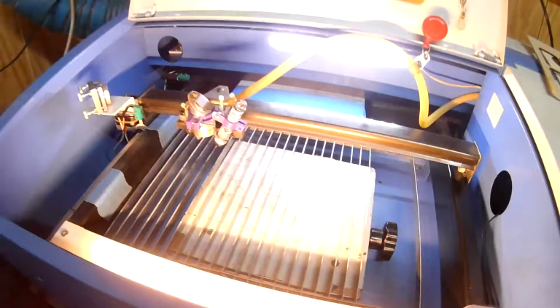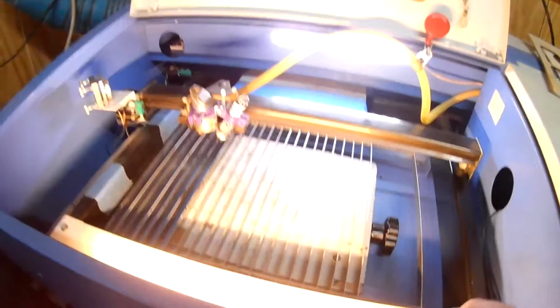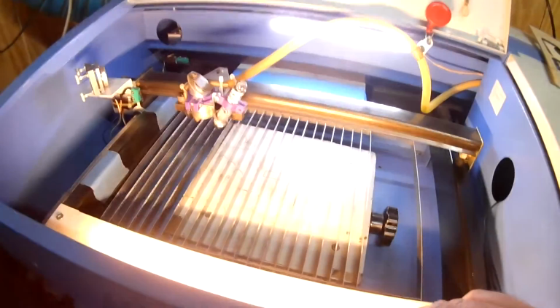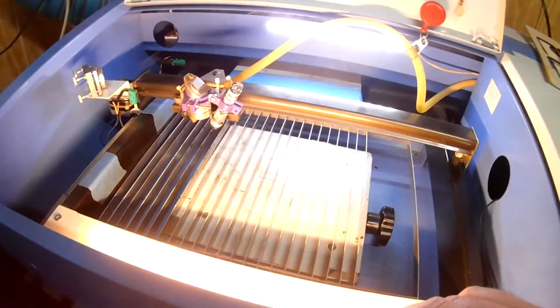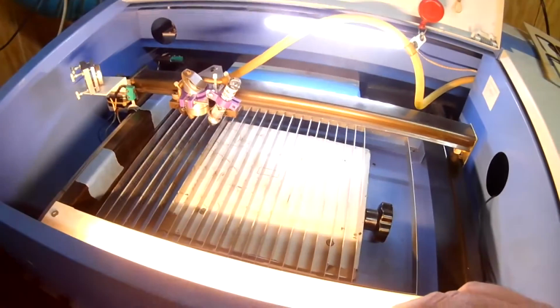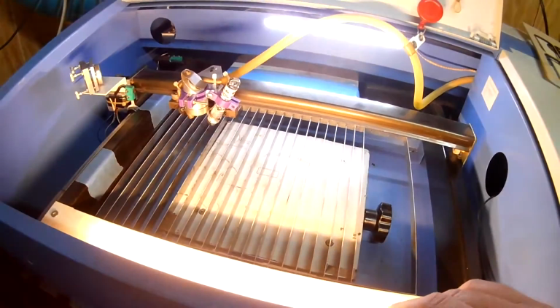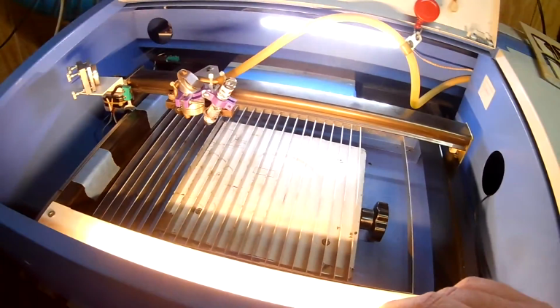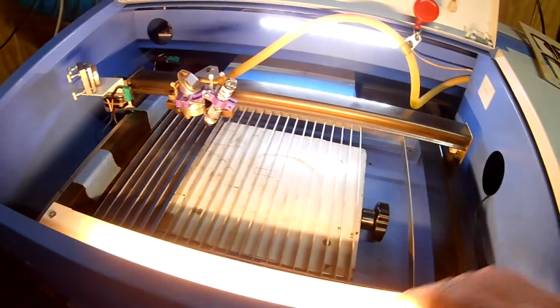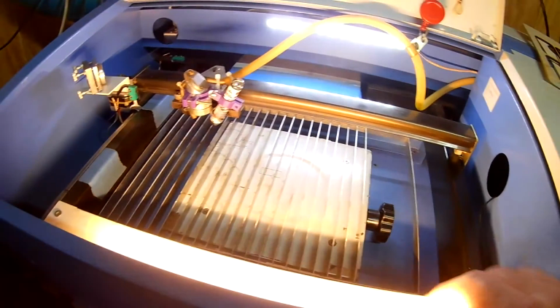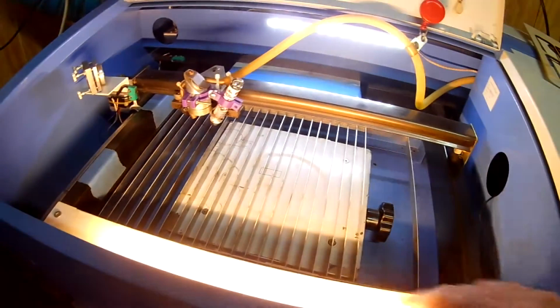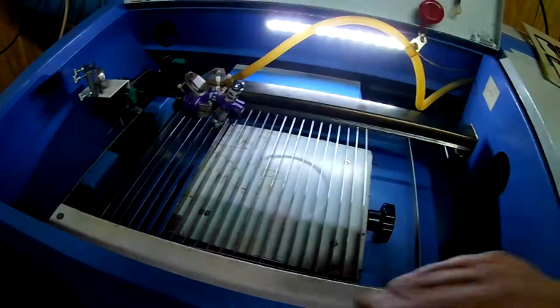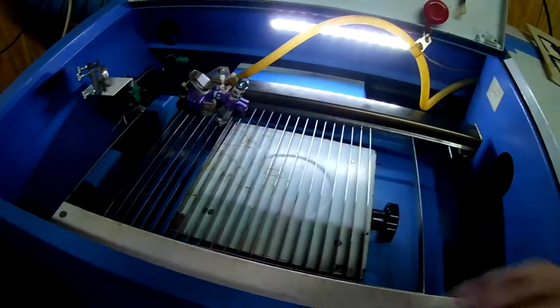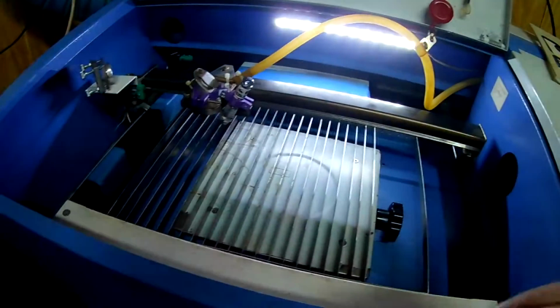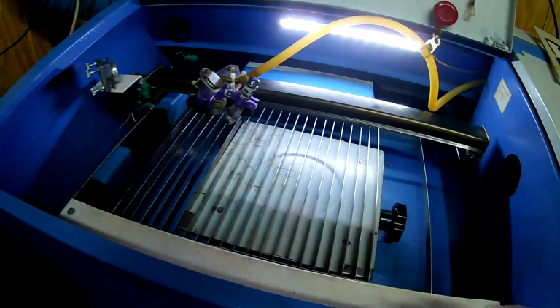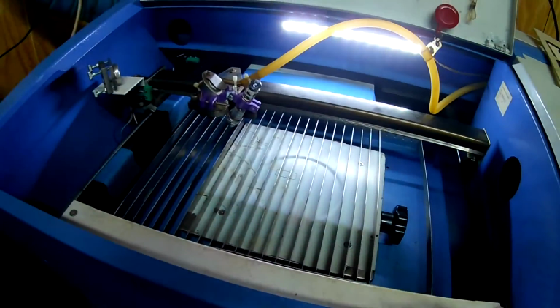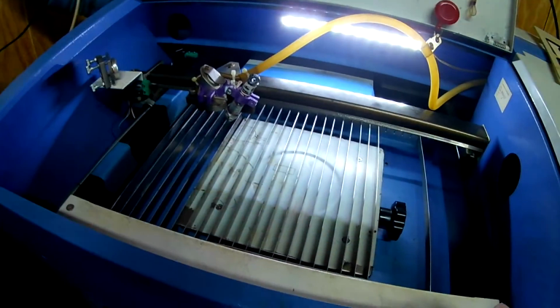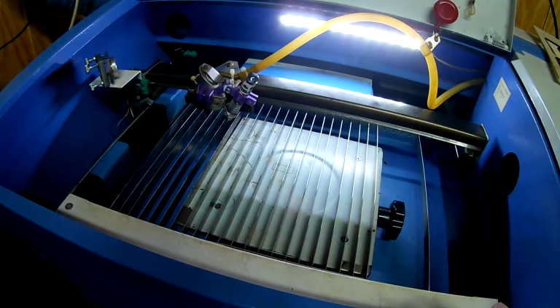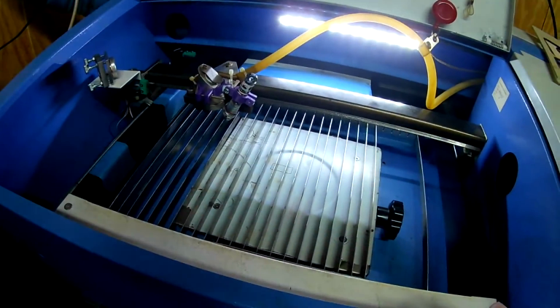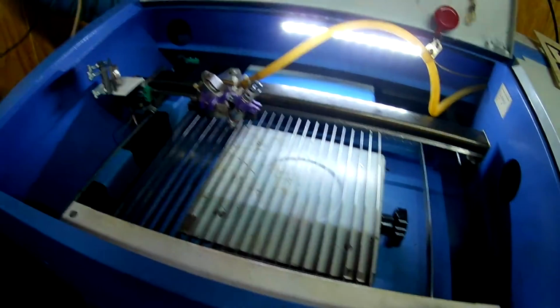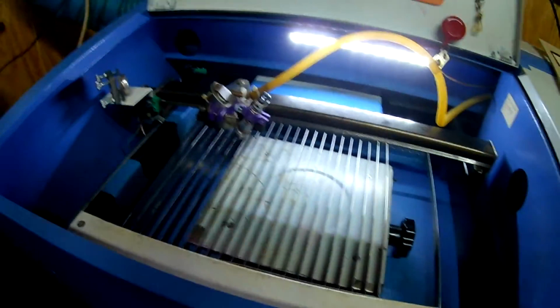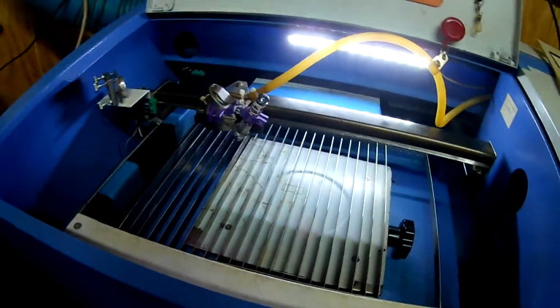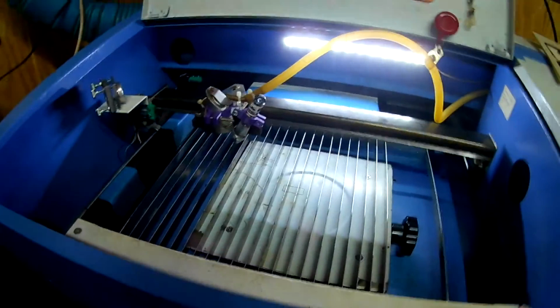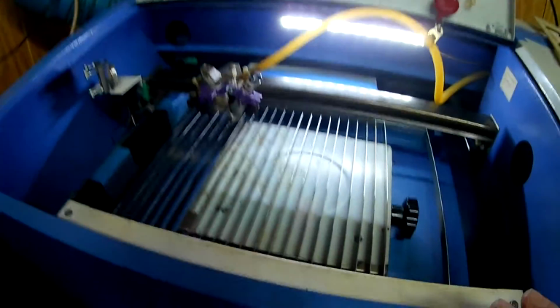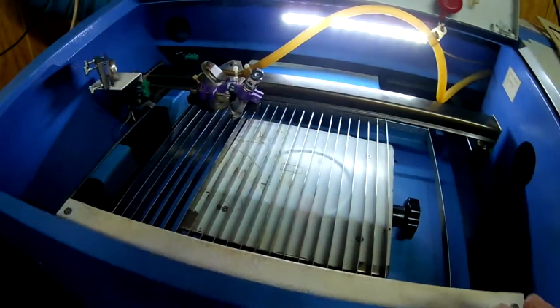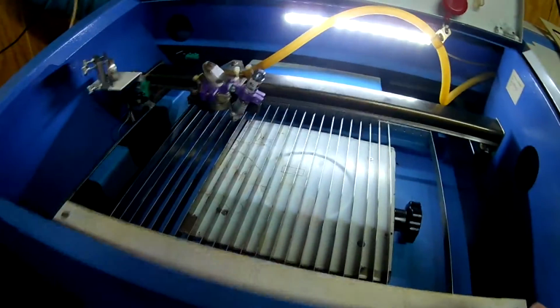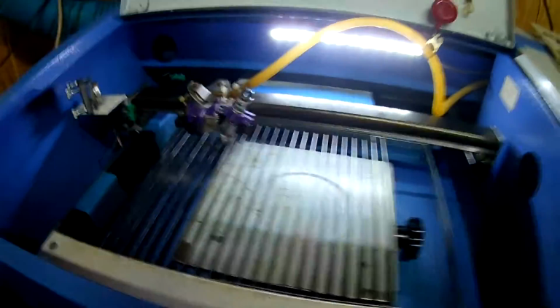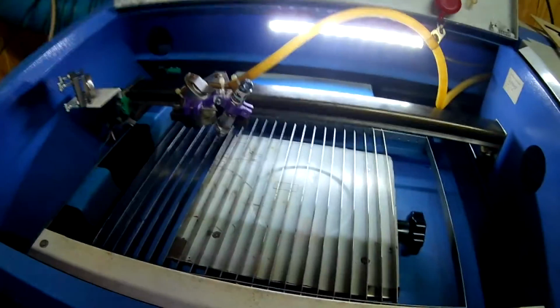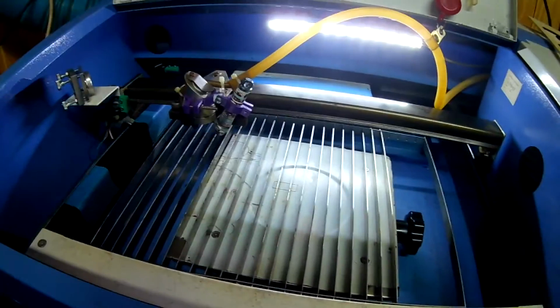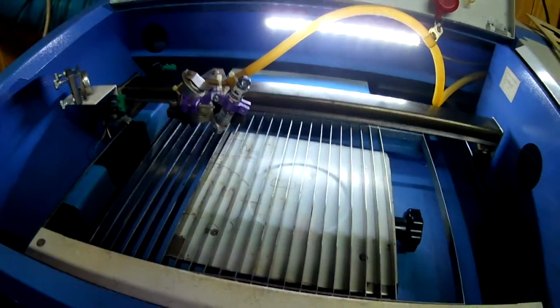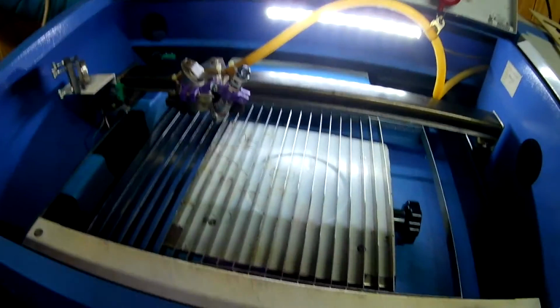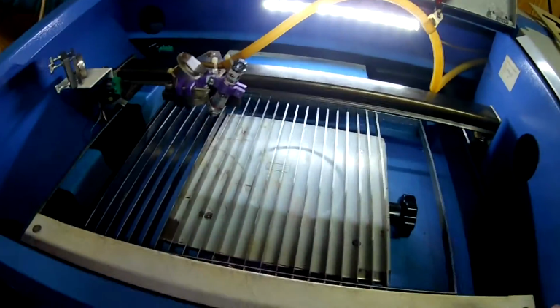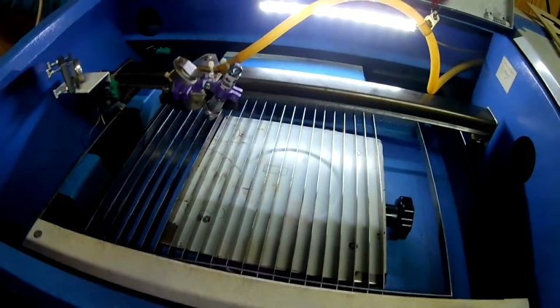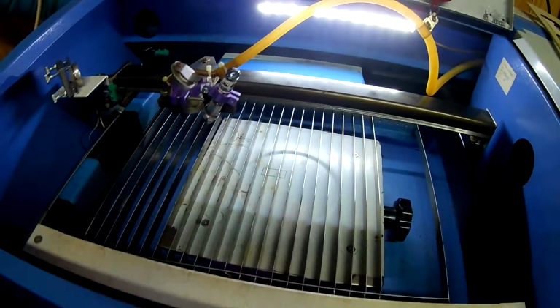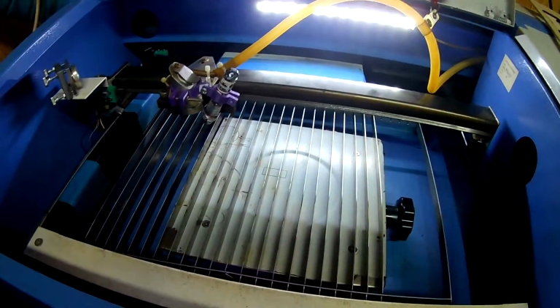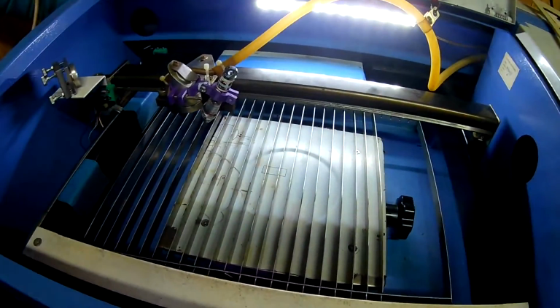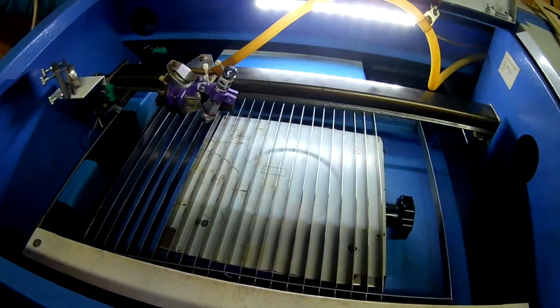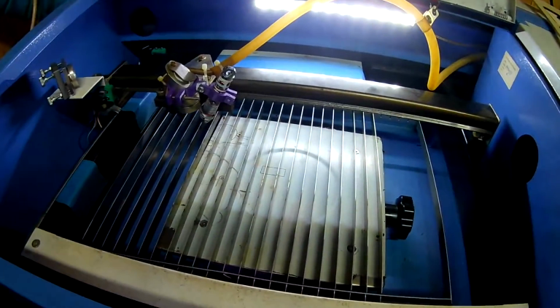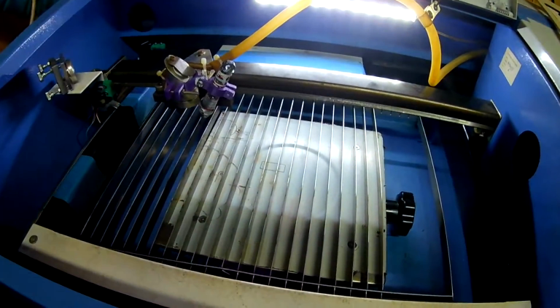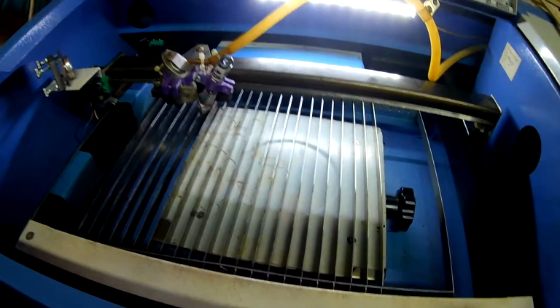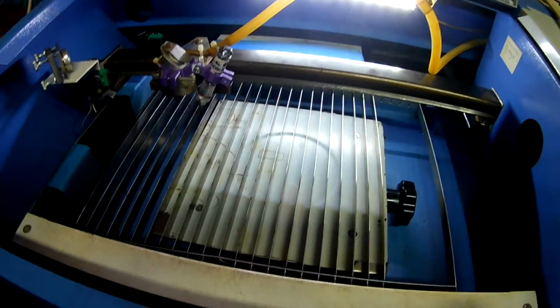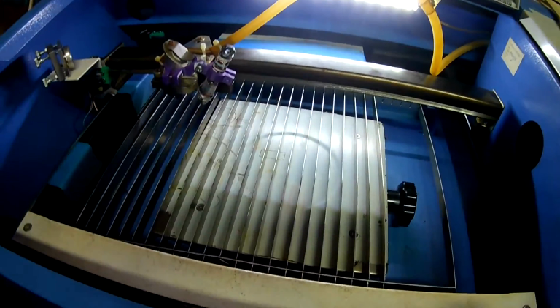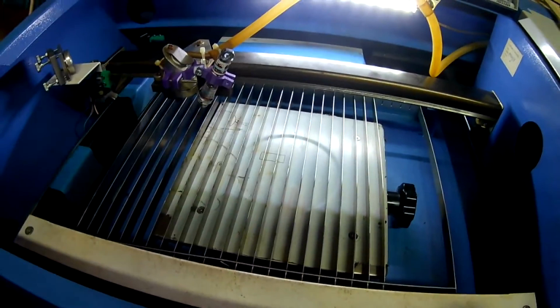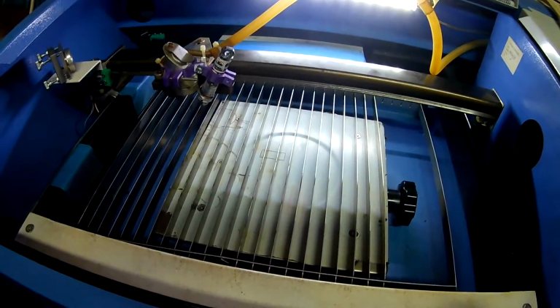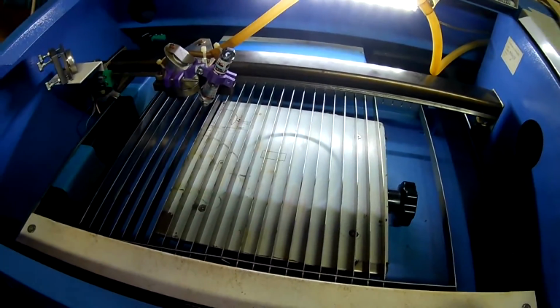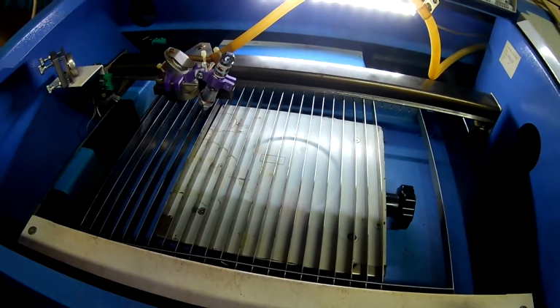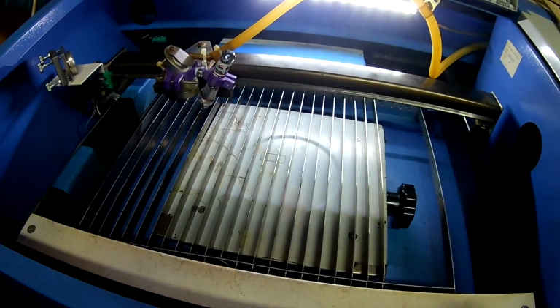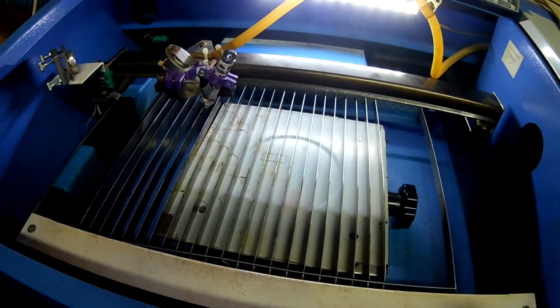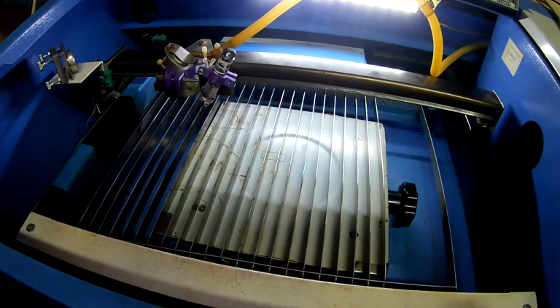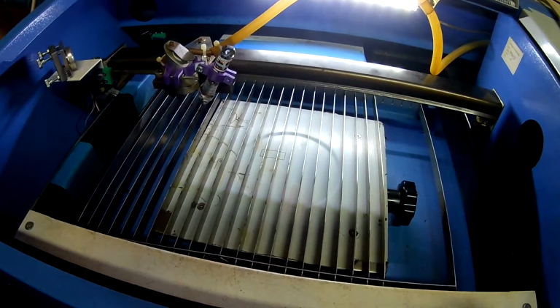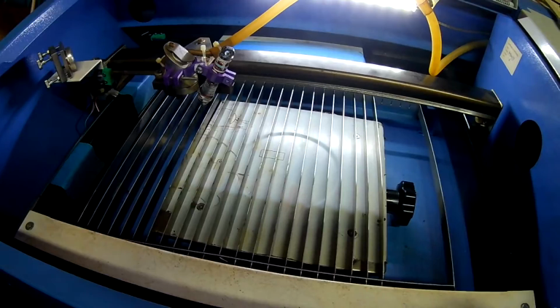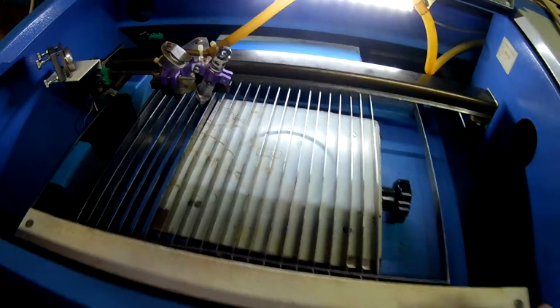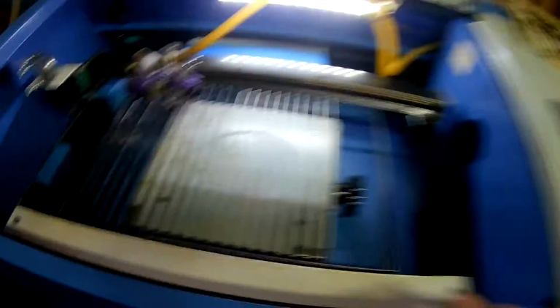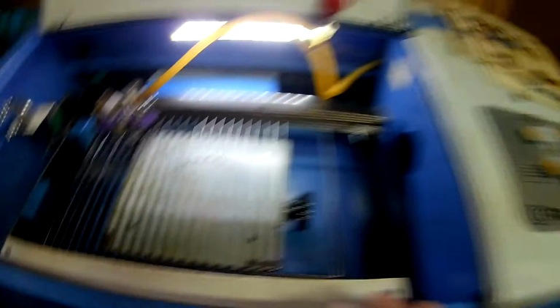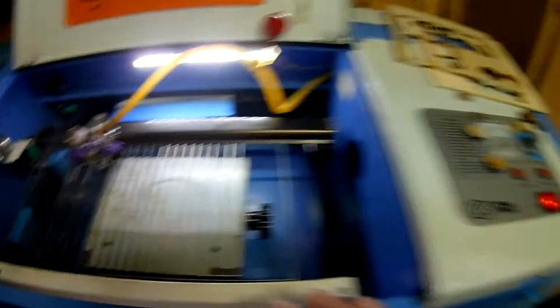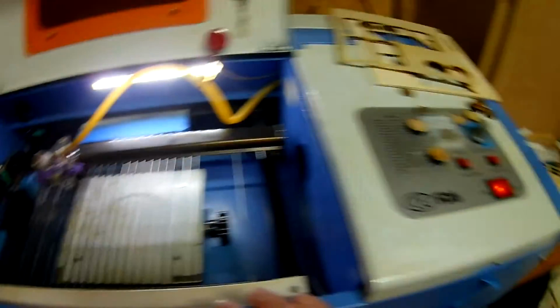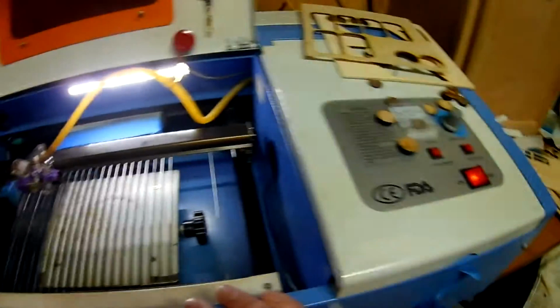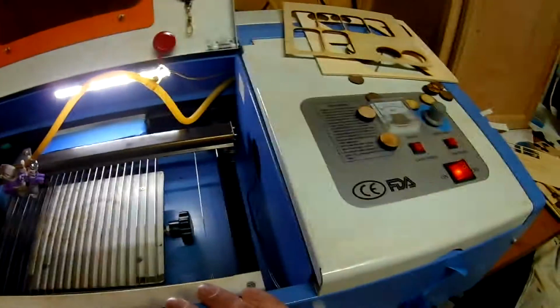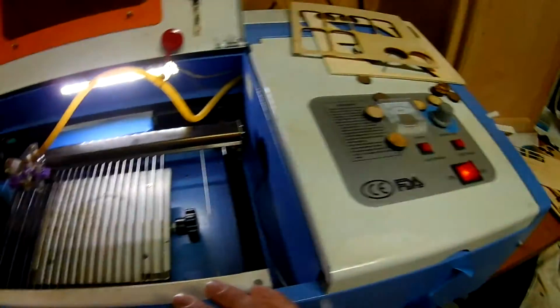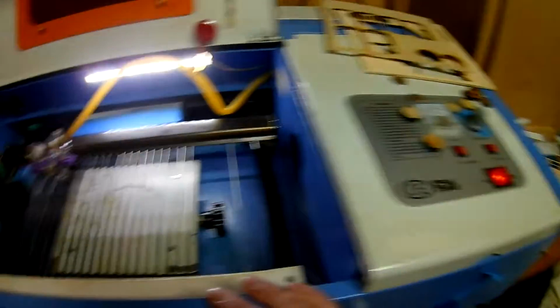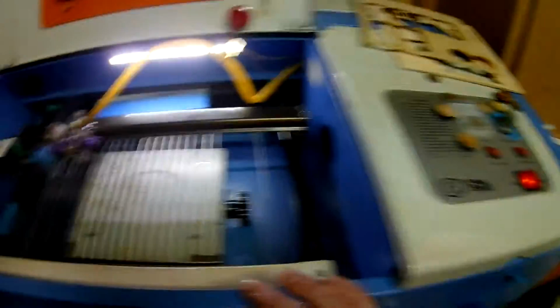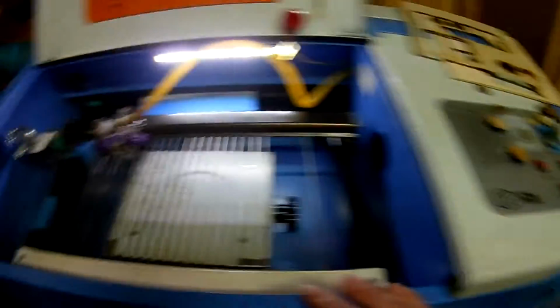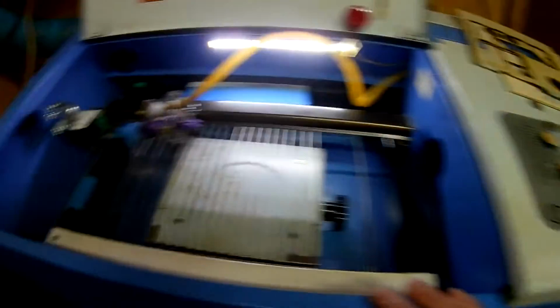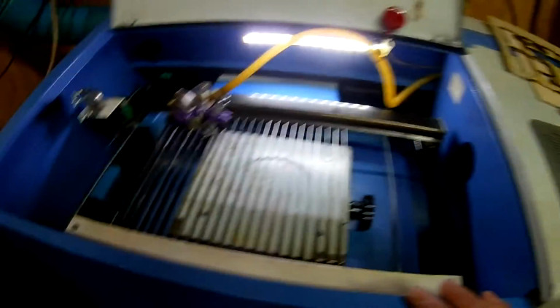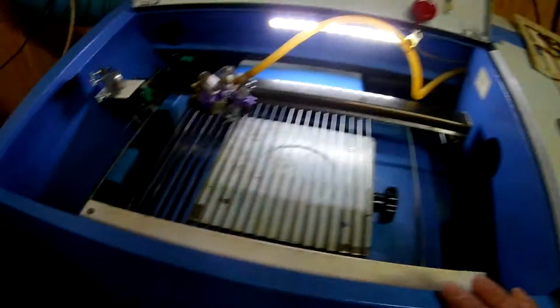Hey everybody, how's it going? I thought I would do a quick update video on the mods to the K40 here.